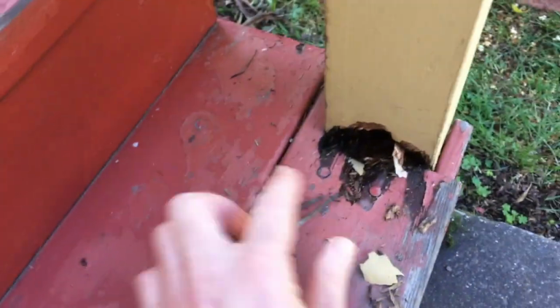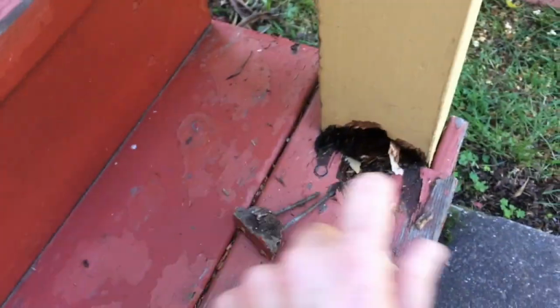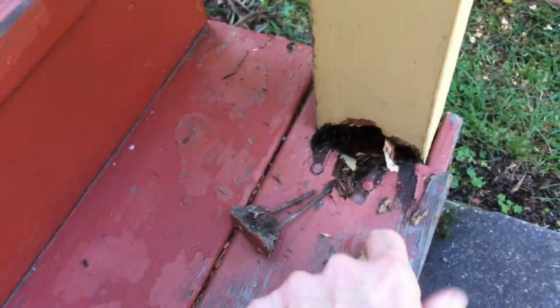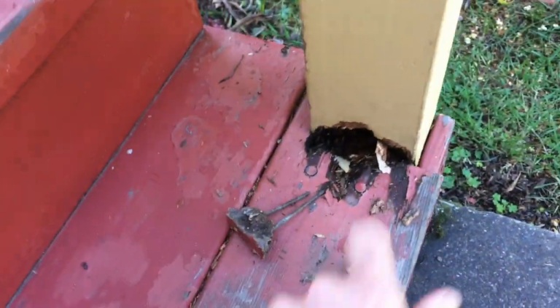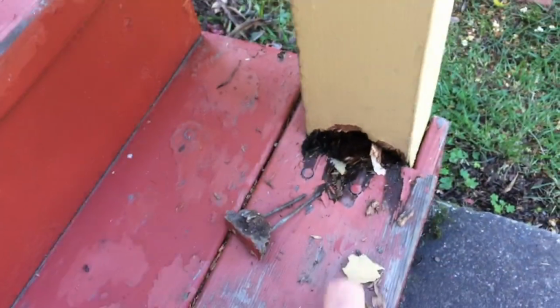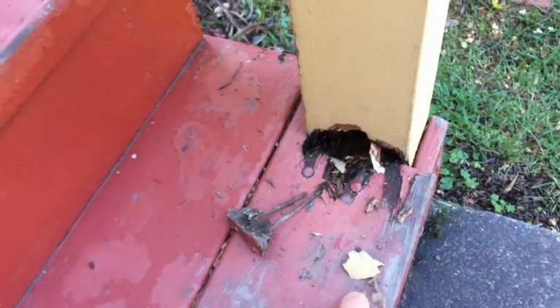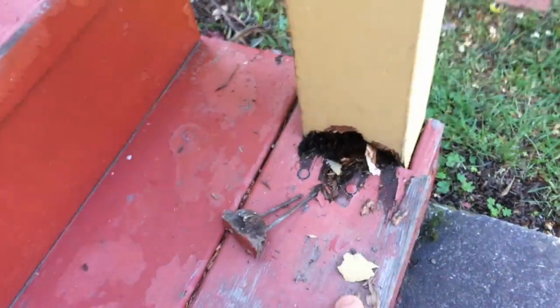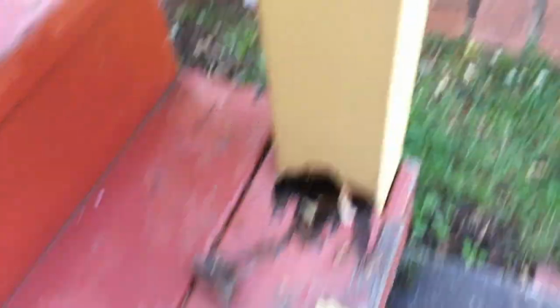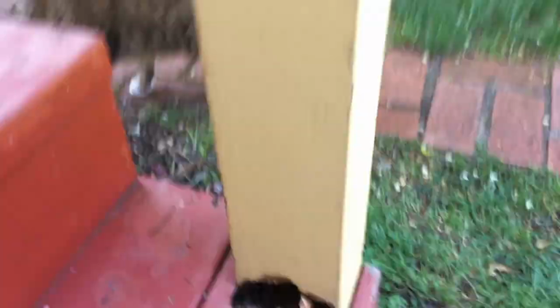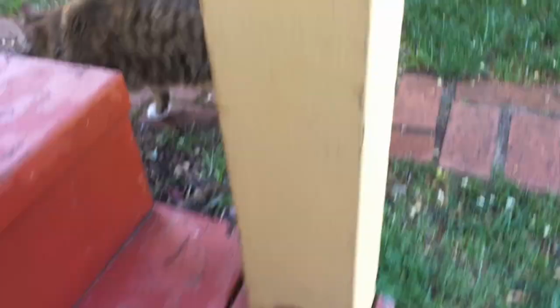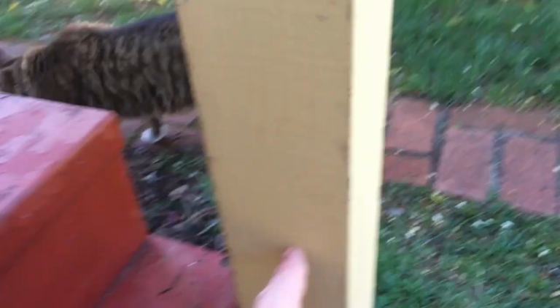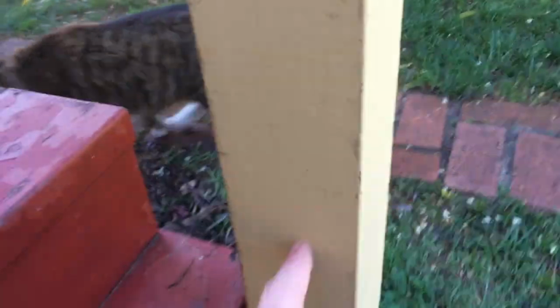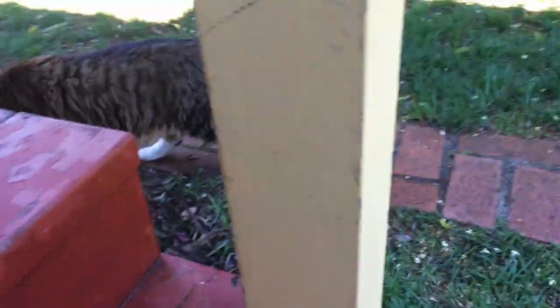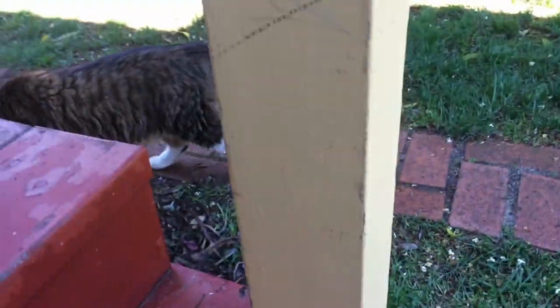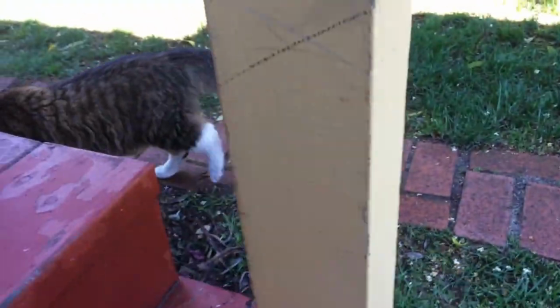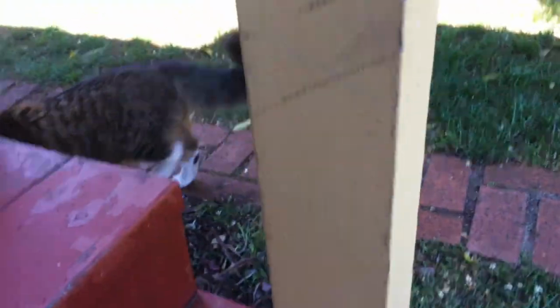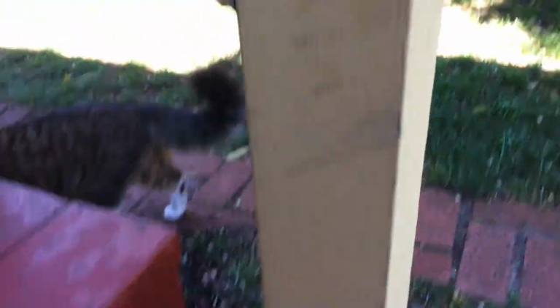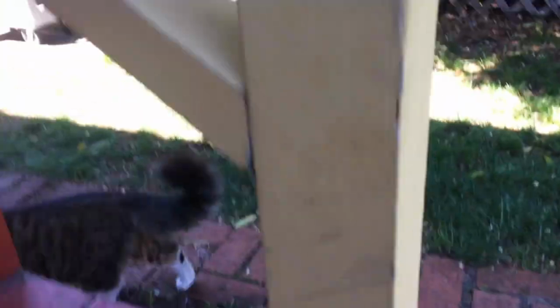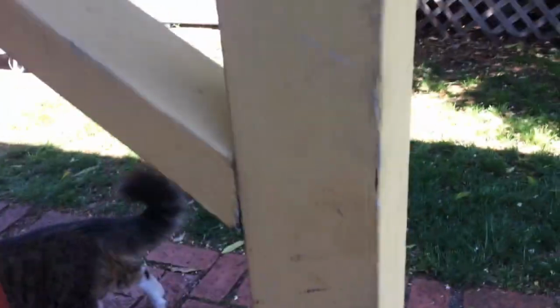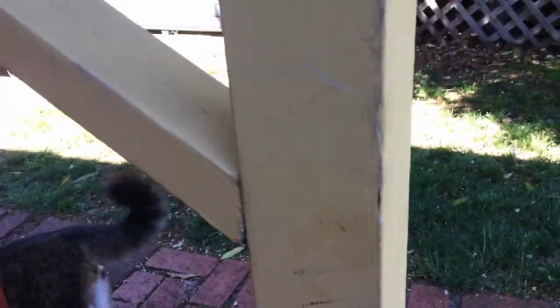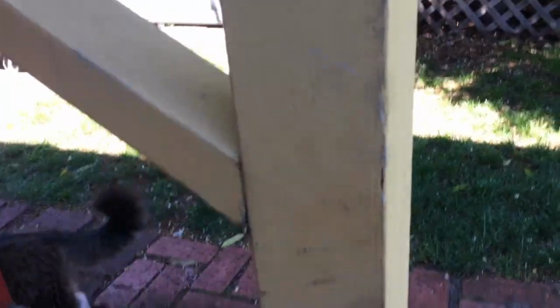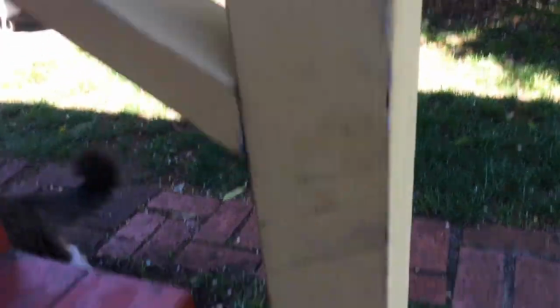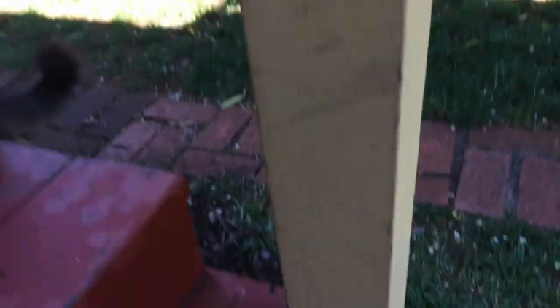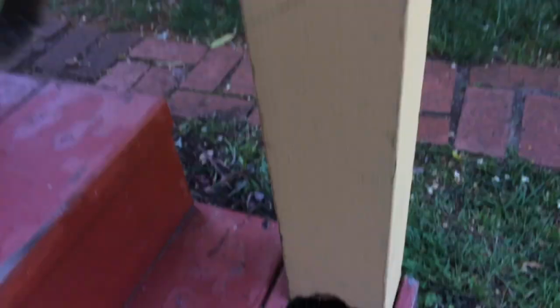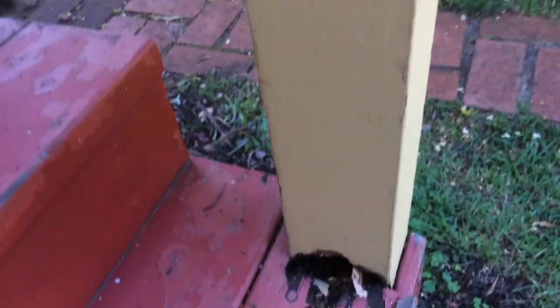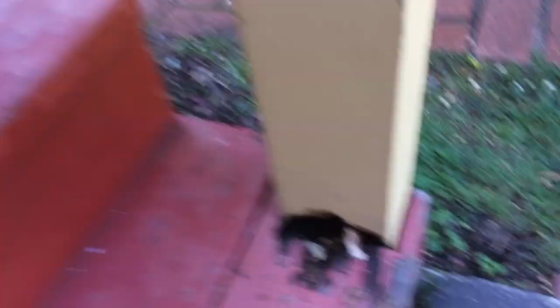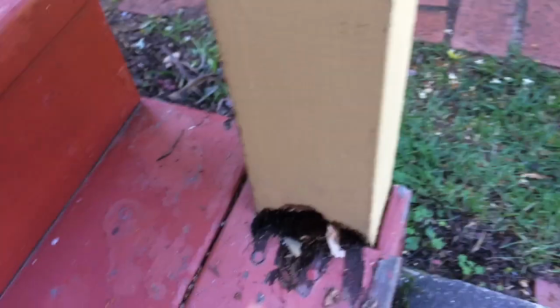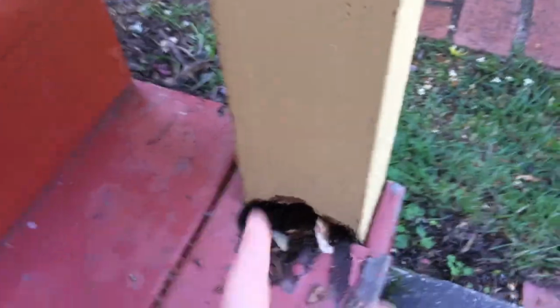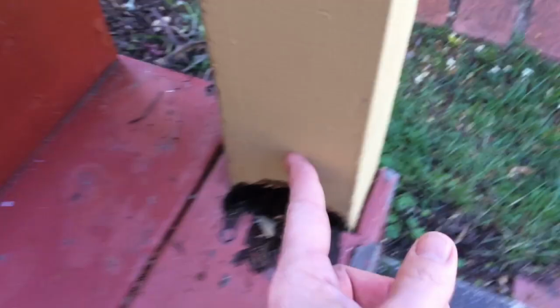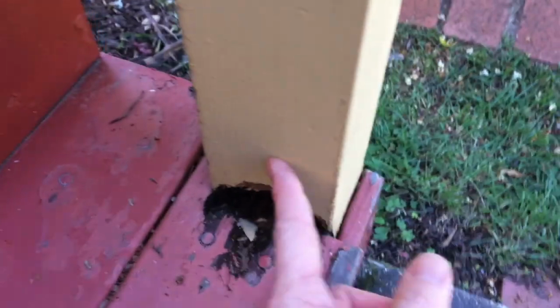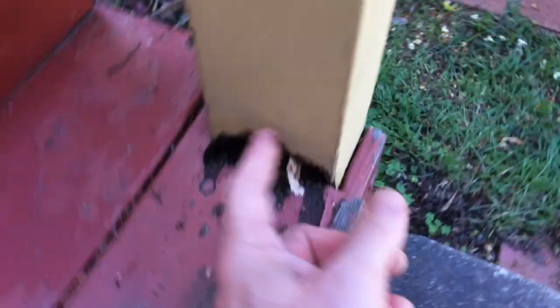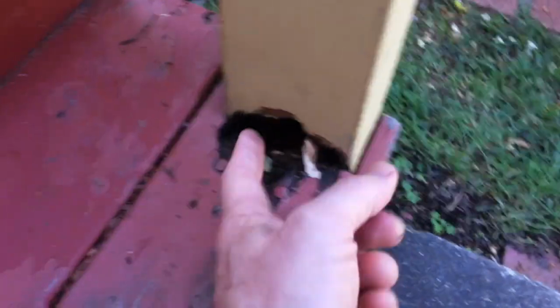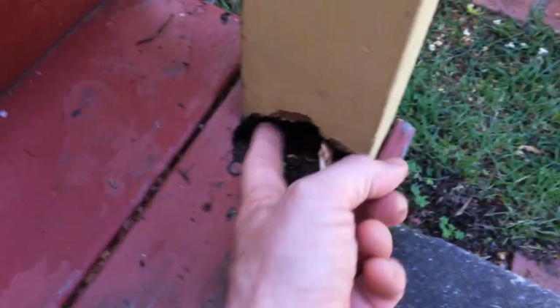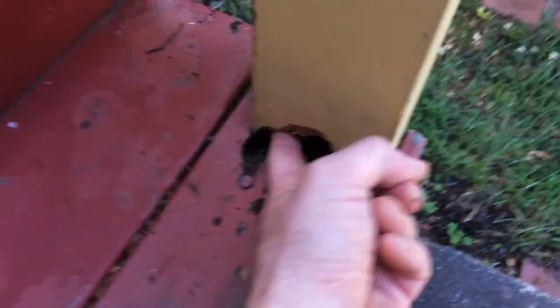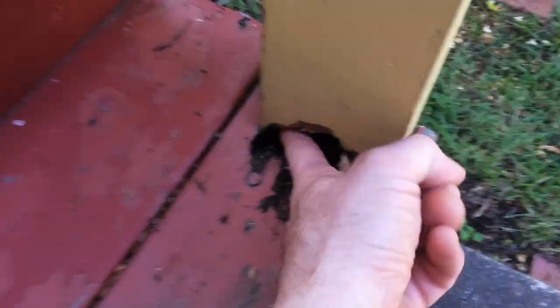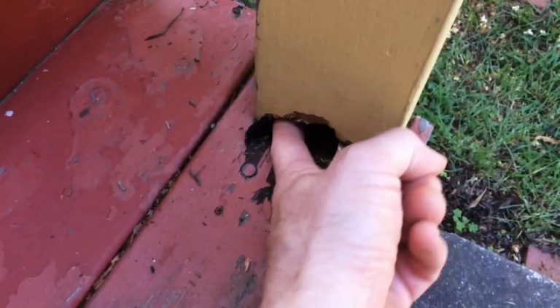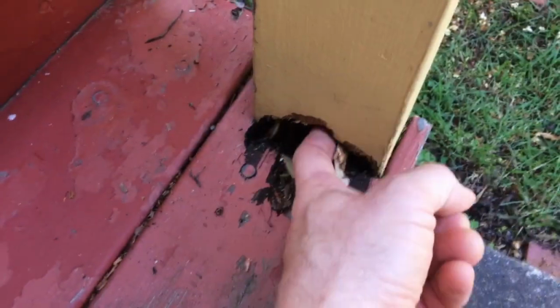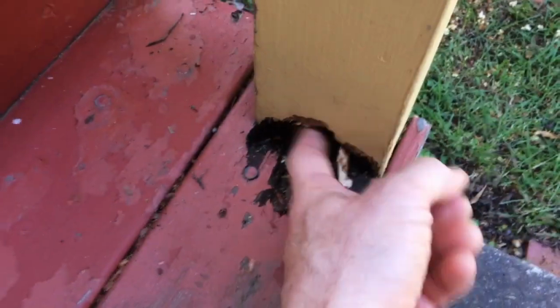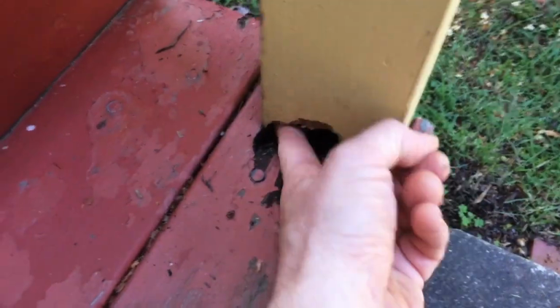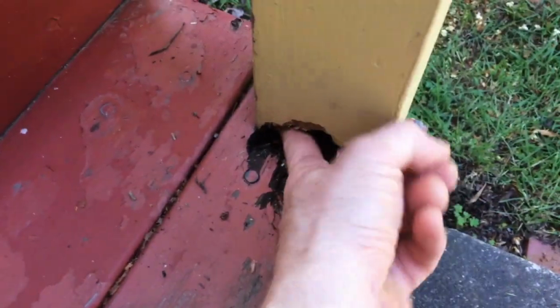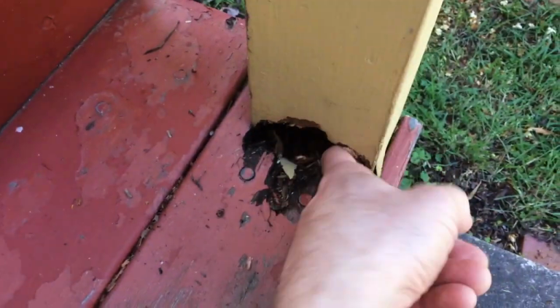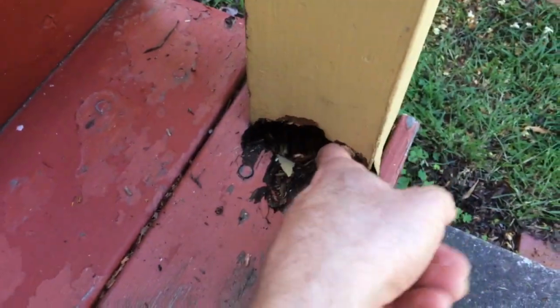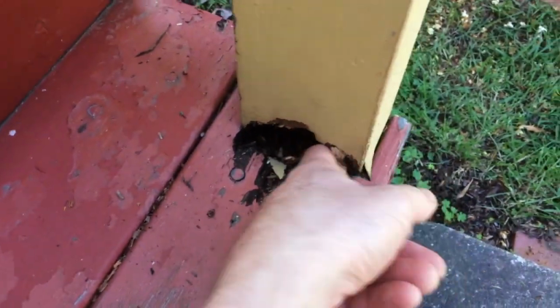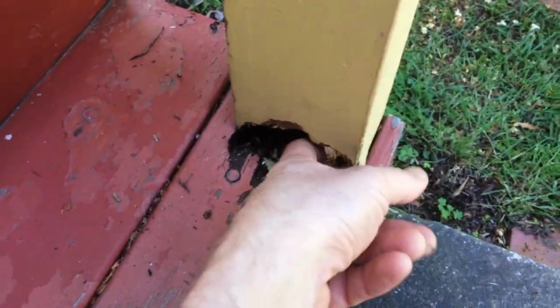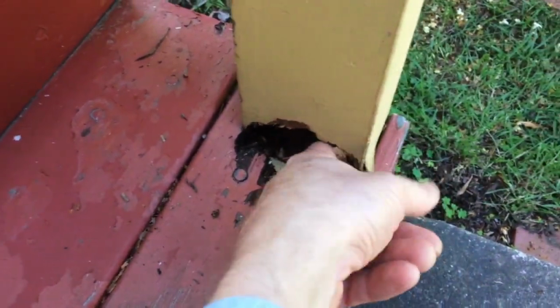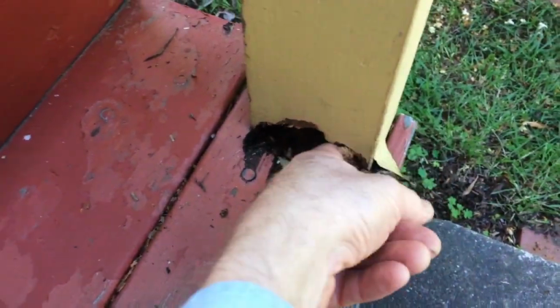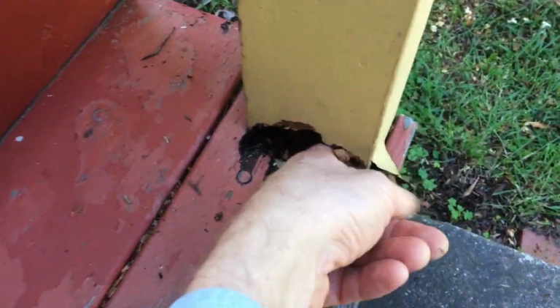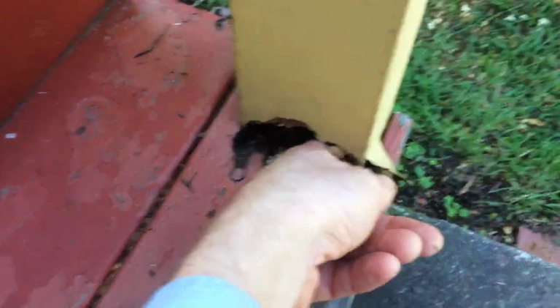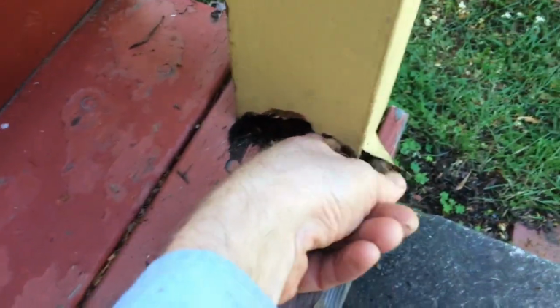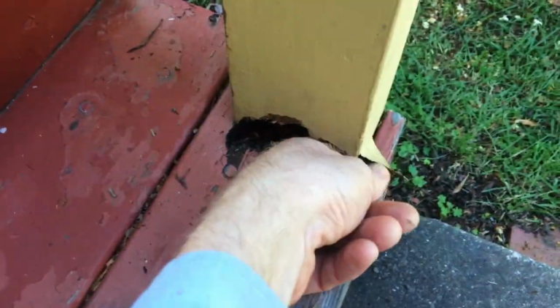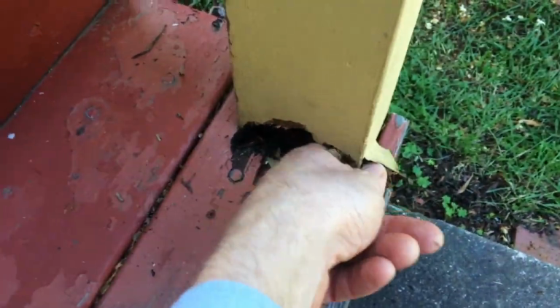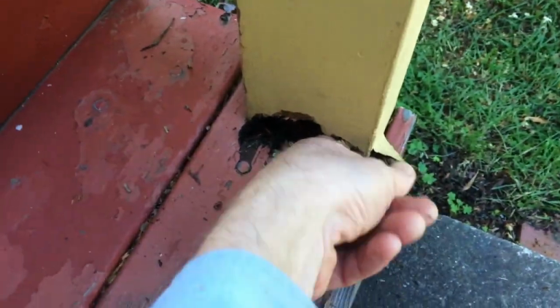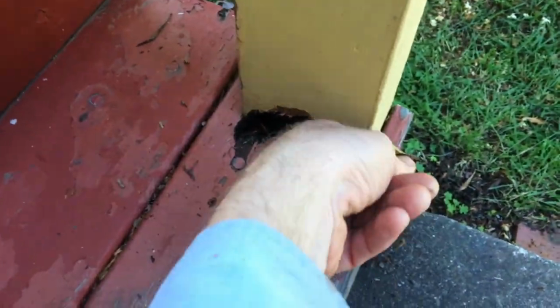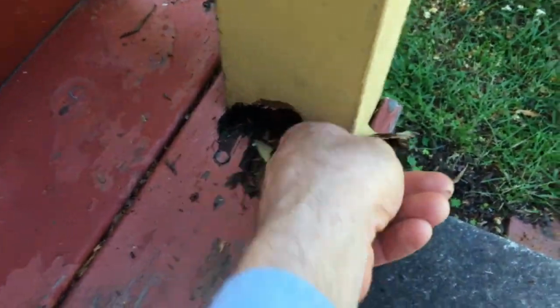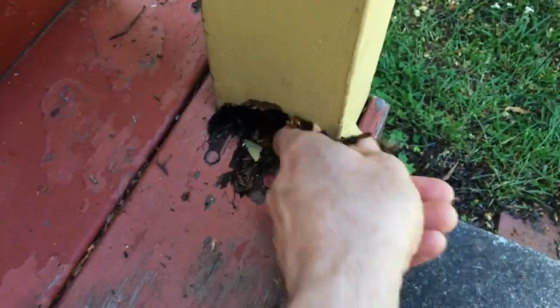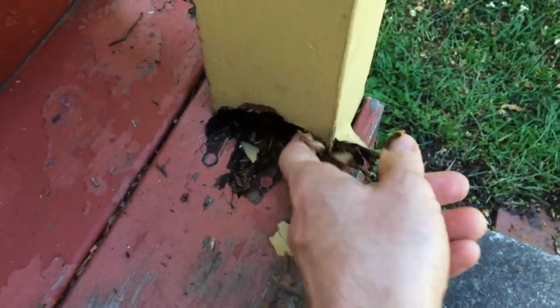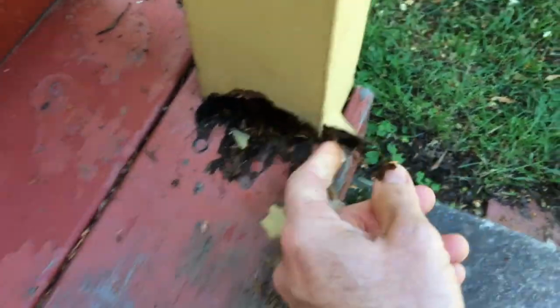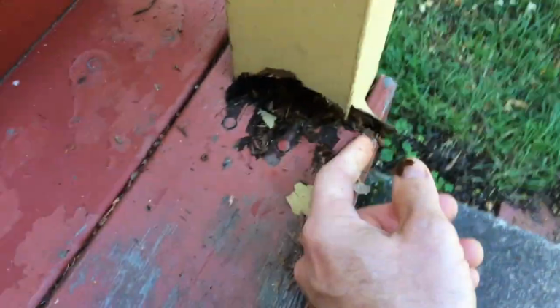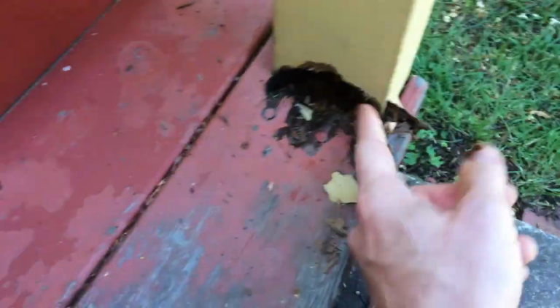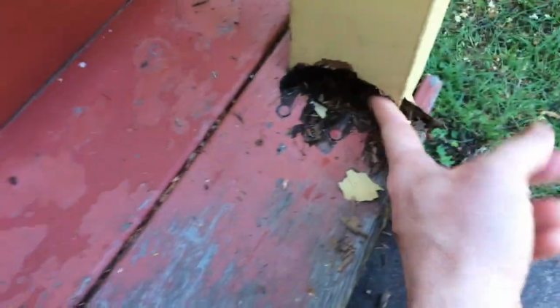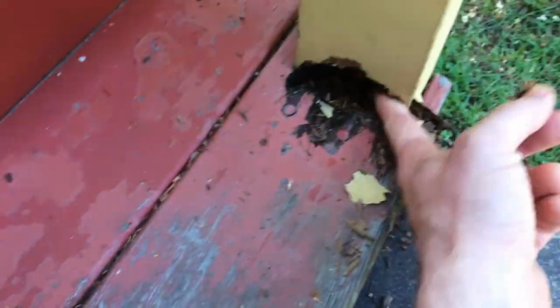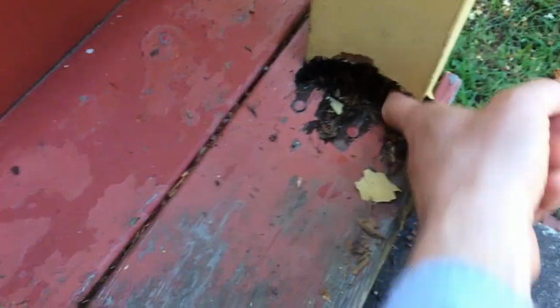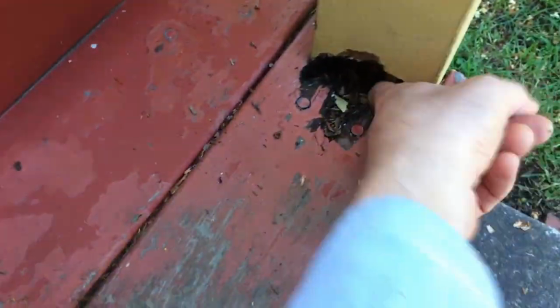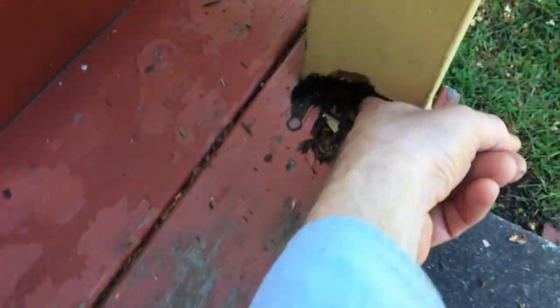This tread is going to get replaced, and this post is going to be replaced as well. Other than that, this is holding up well.